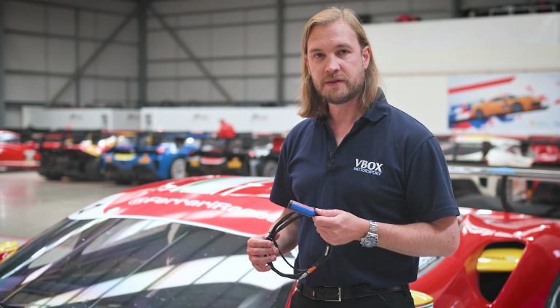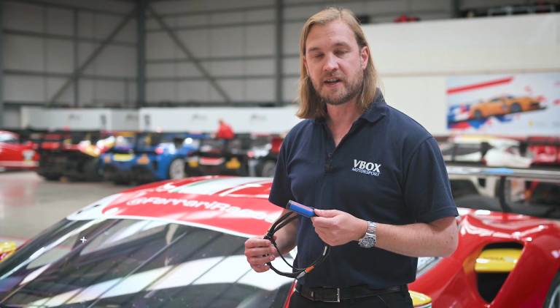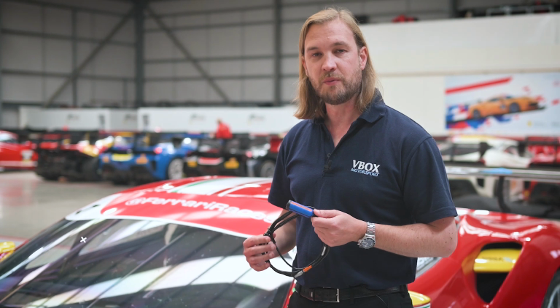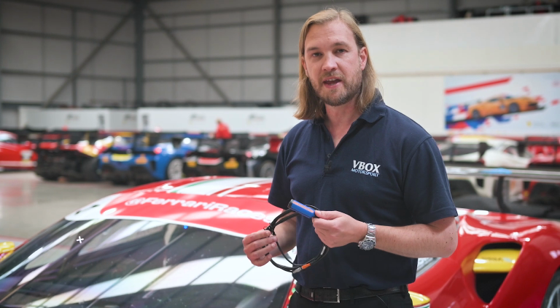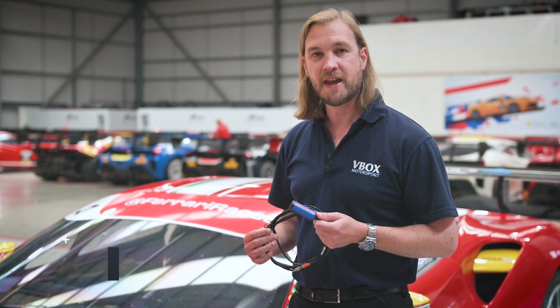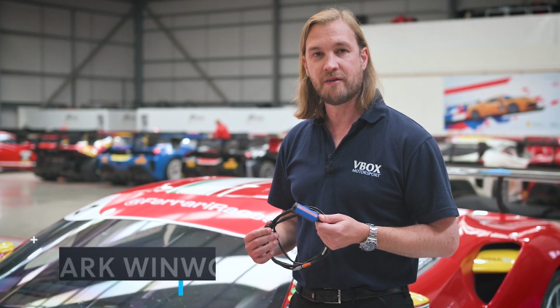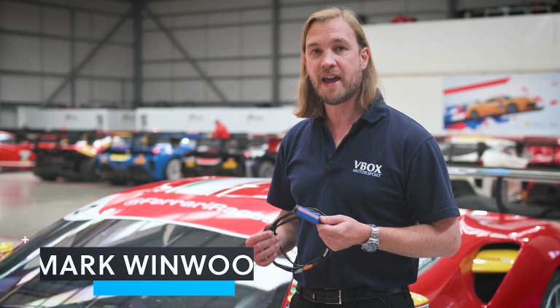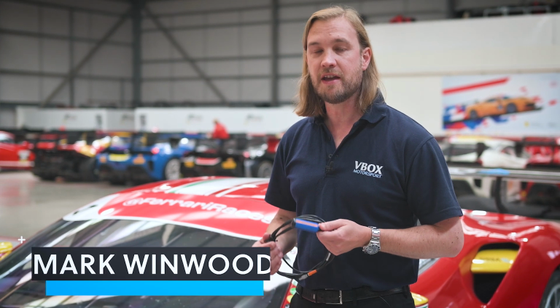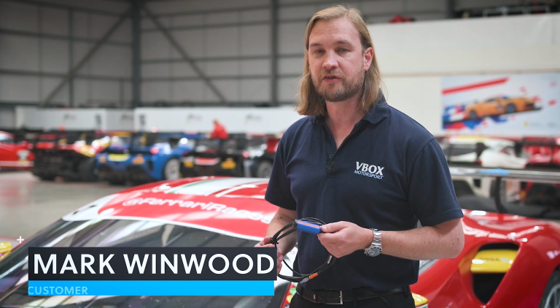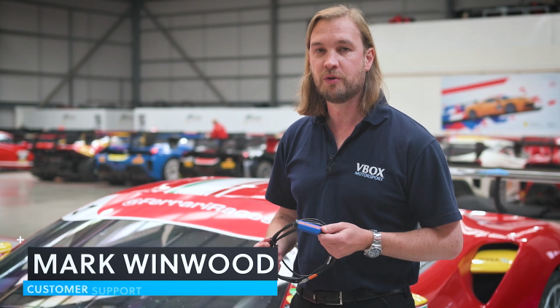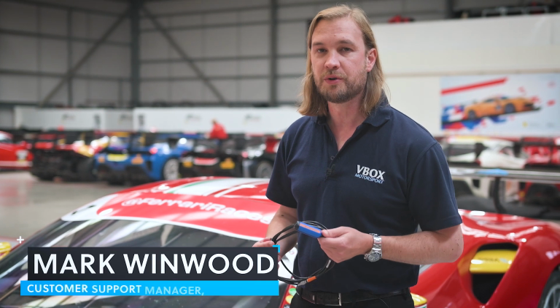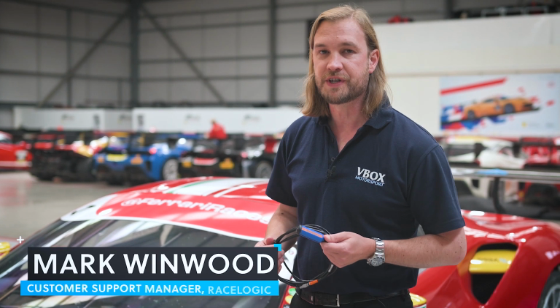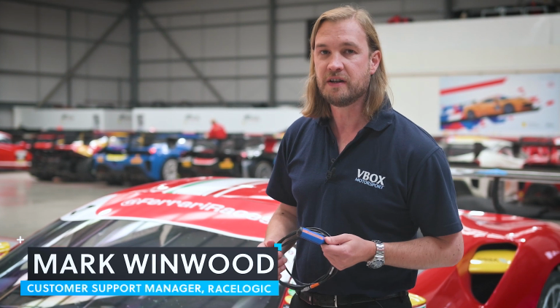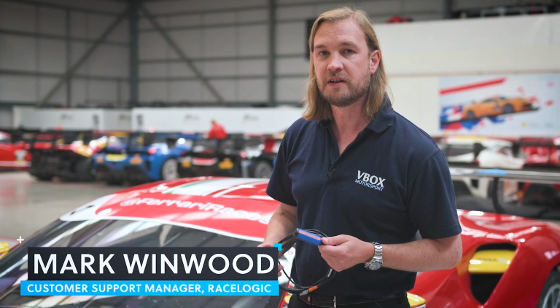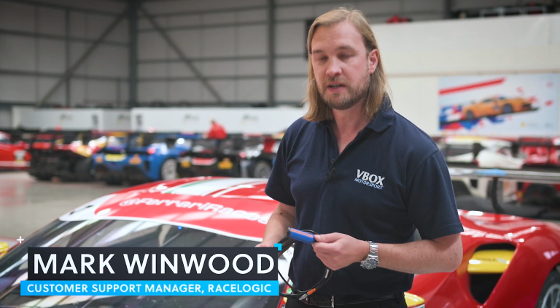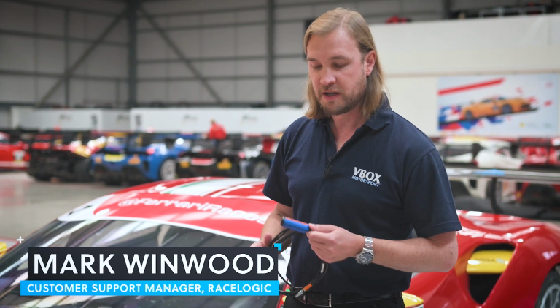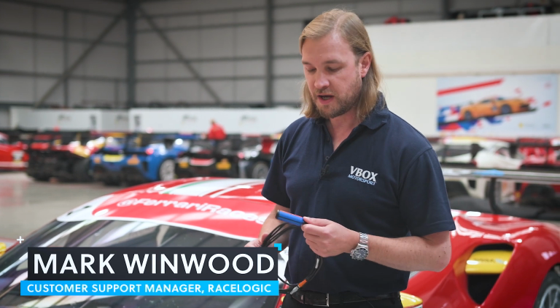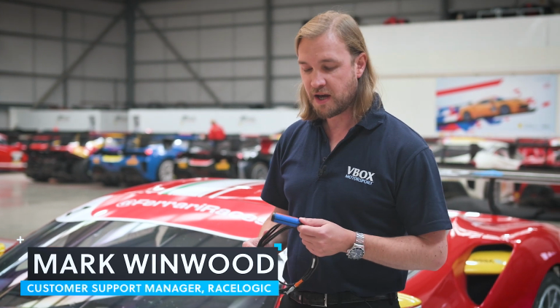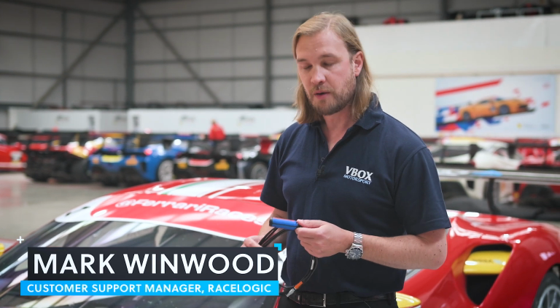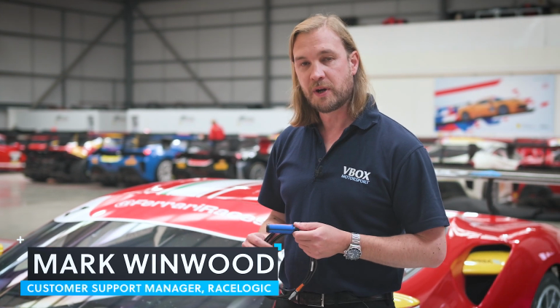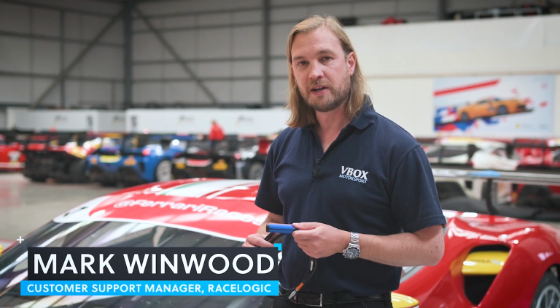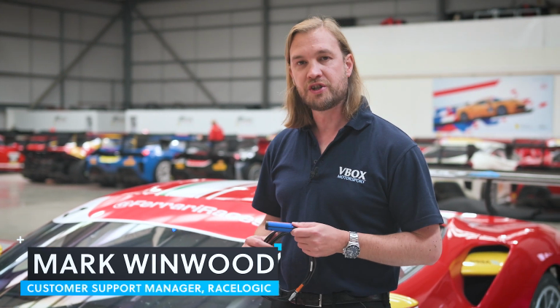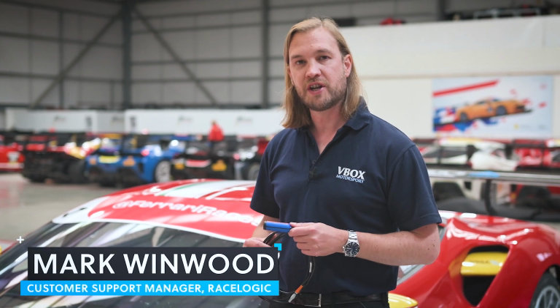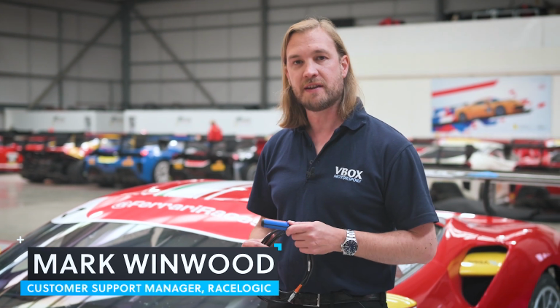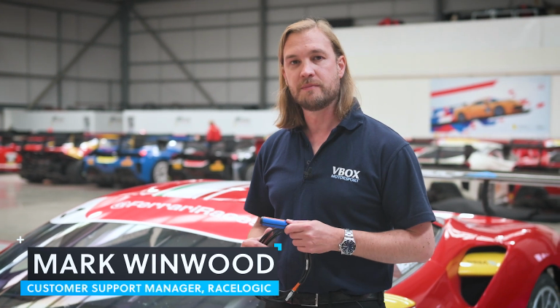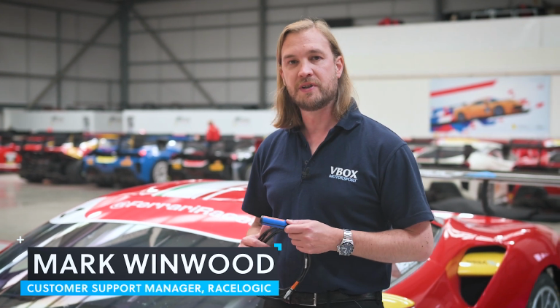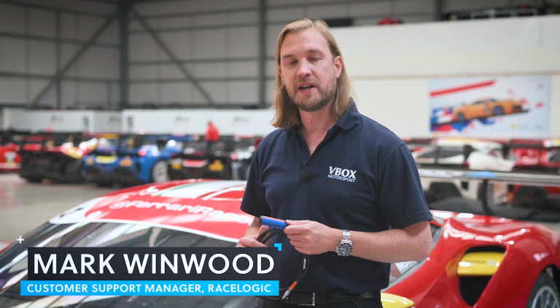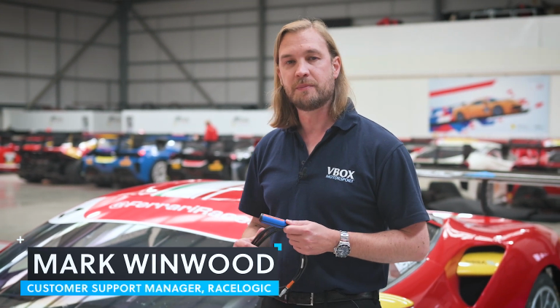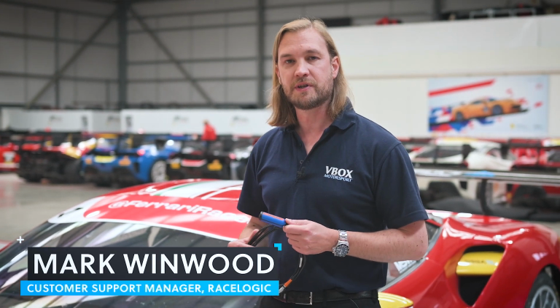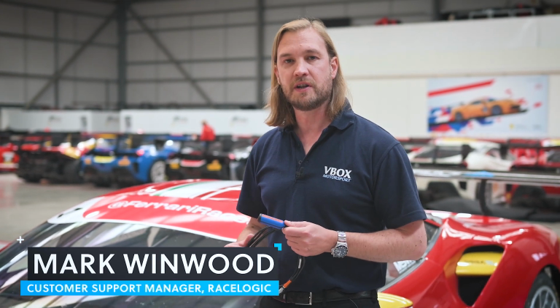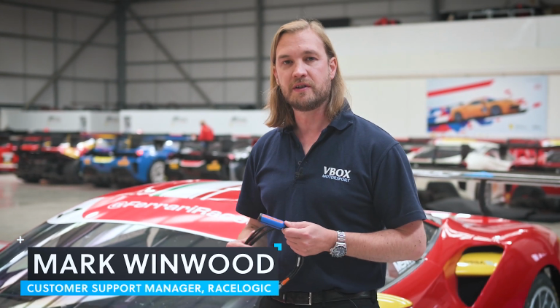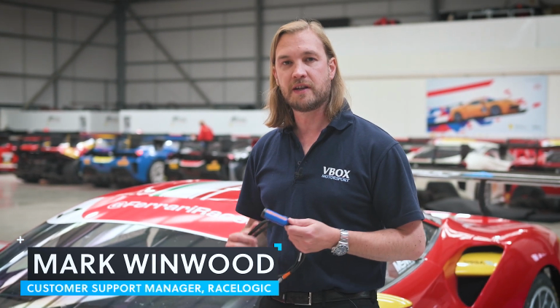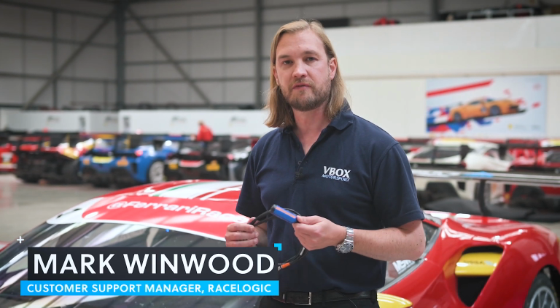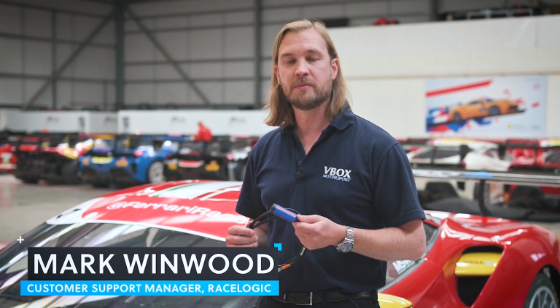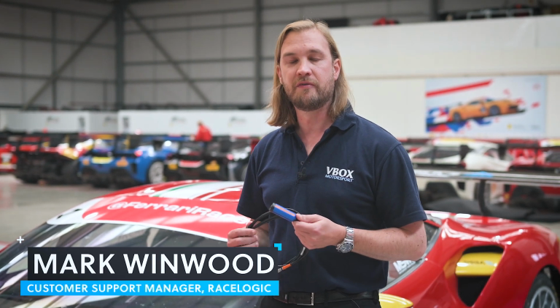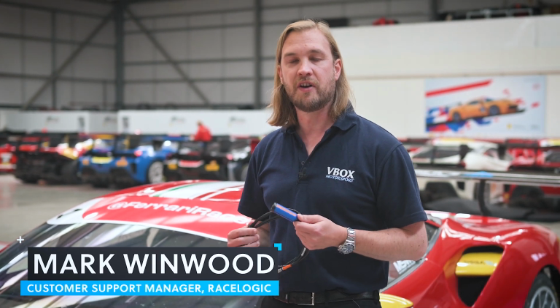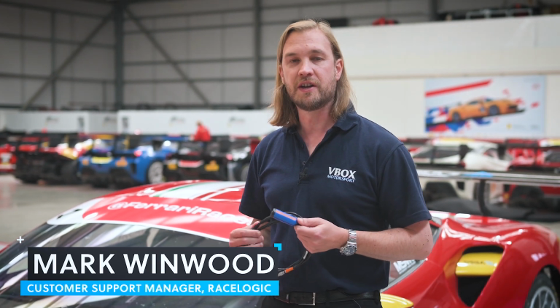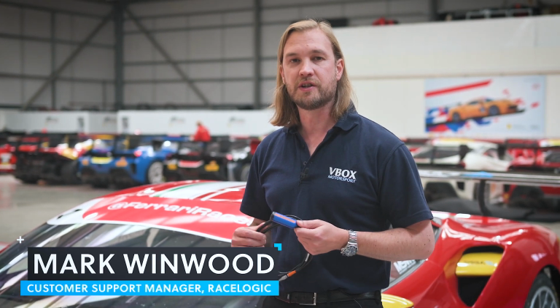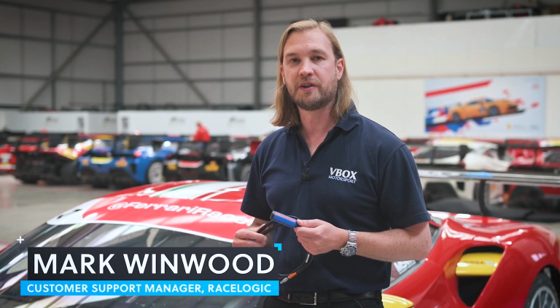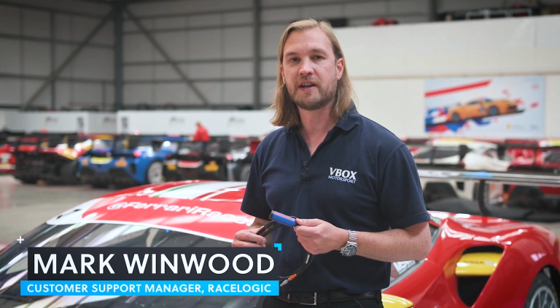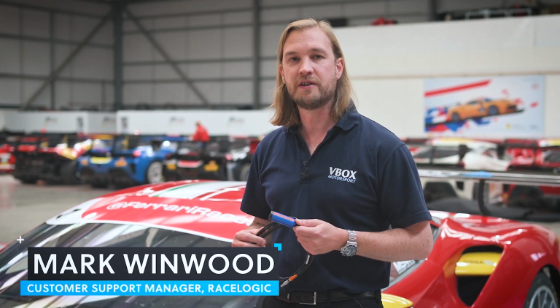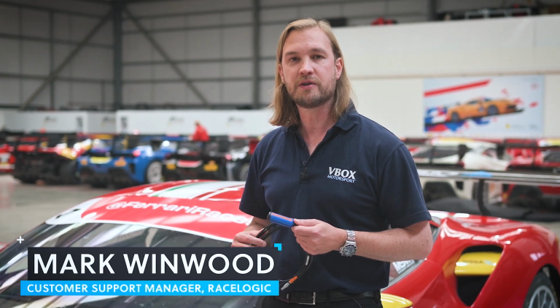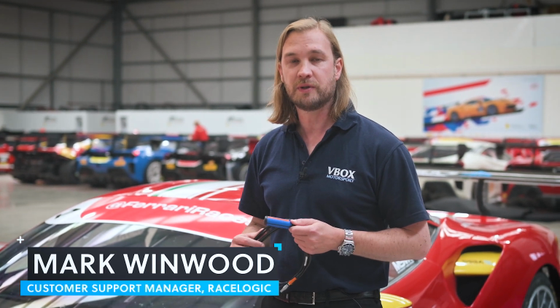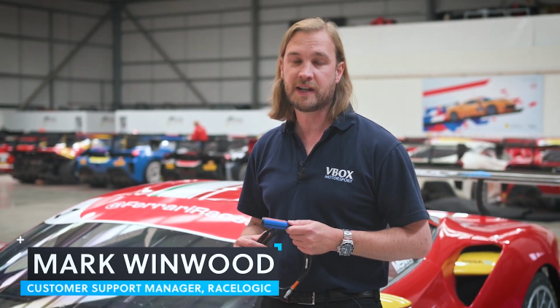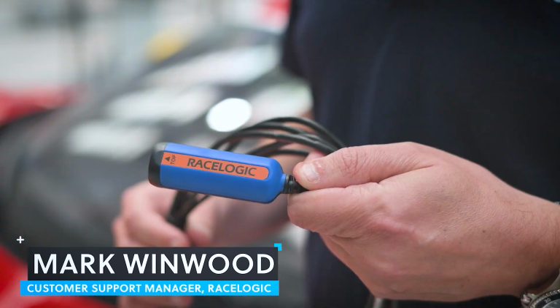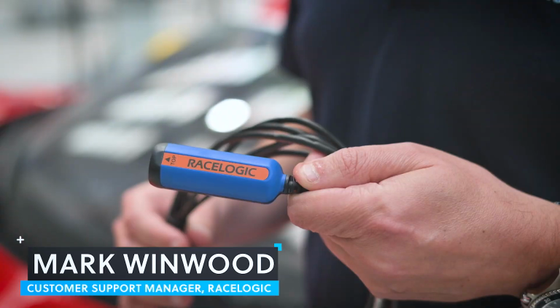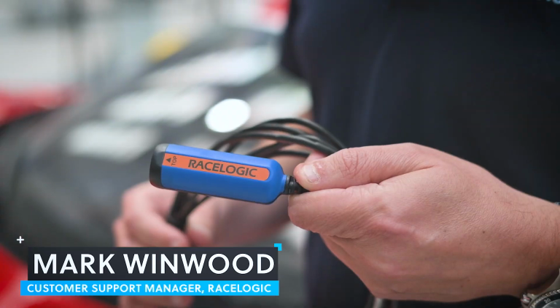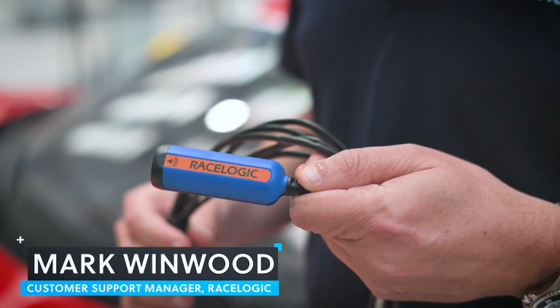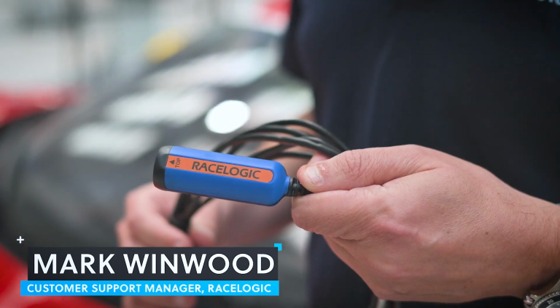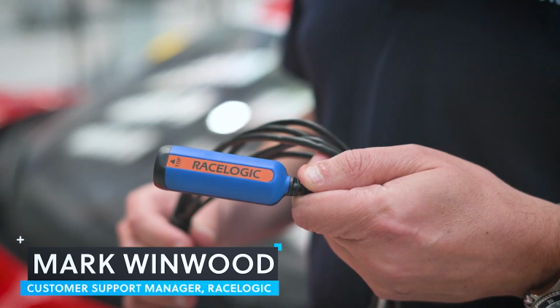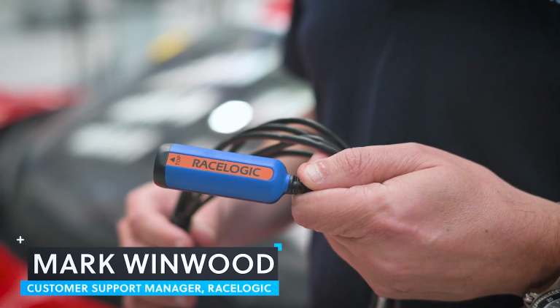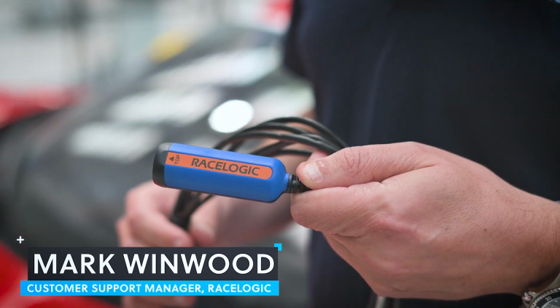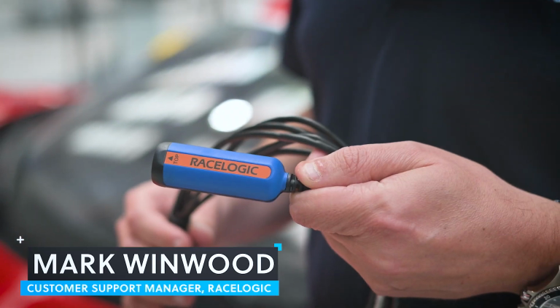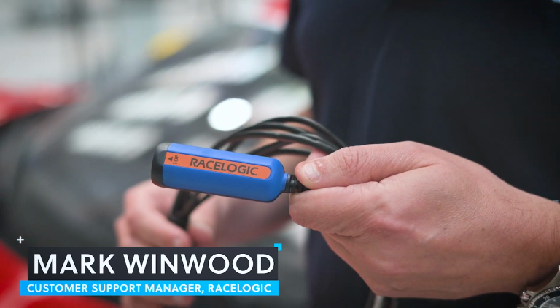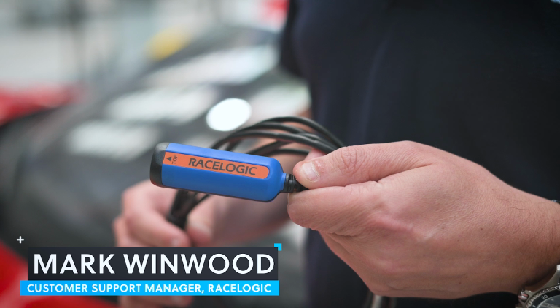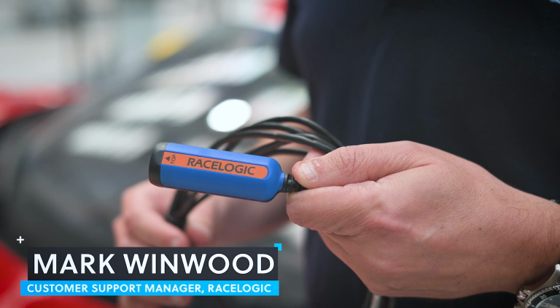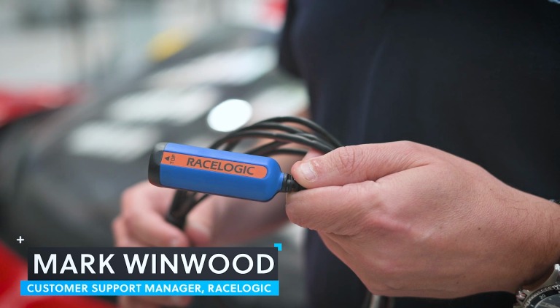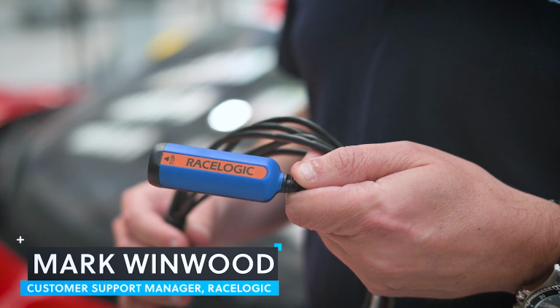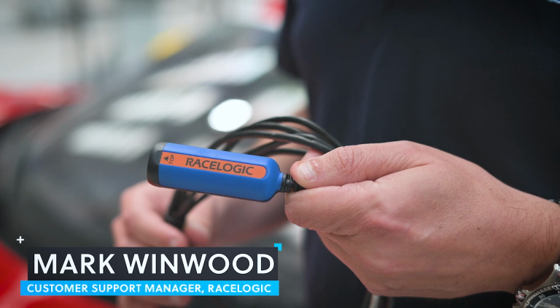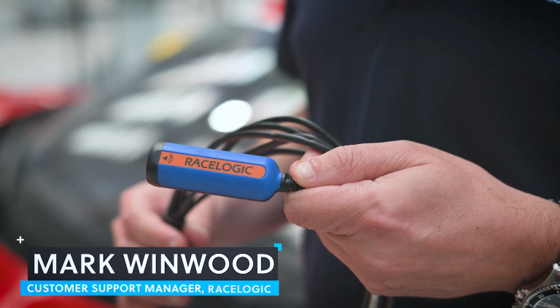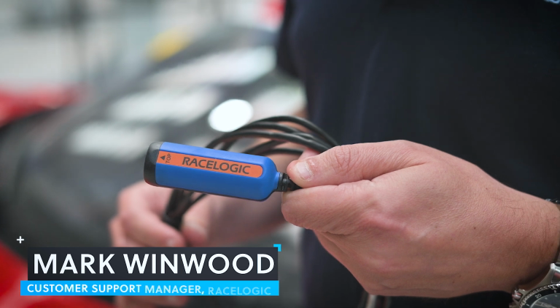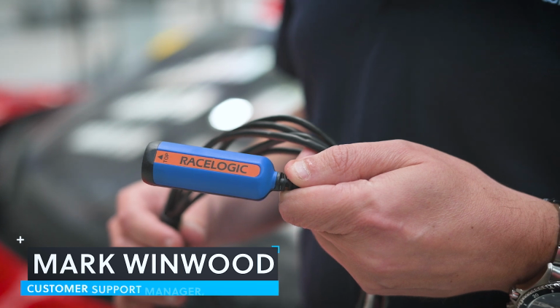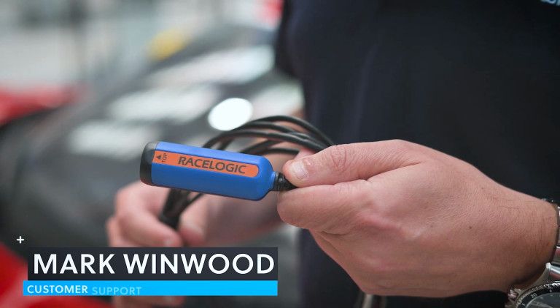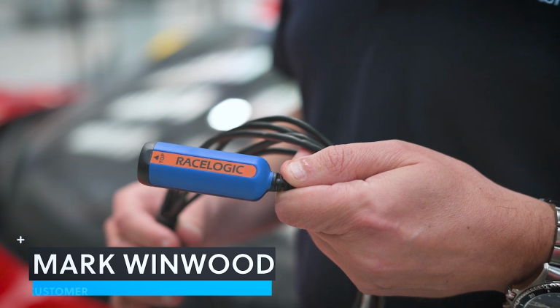Today we're here at AF Corsa and we're going to share some tips and give some advice on installing cameras for your Freebox Video HD 2.